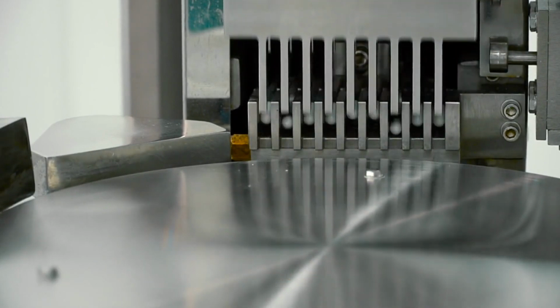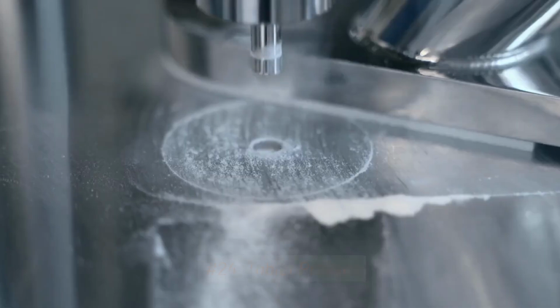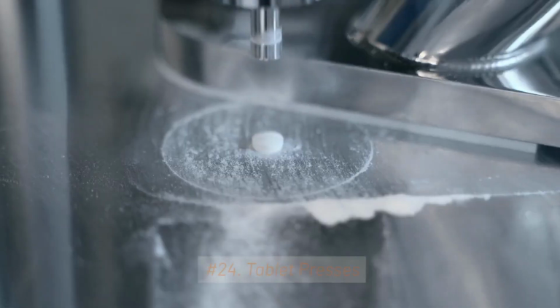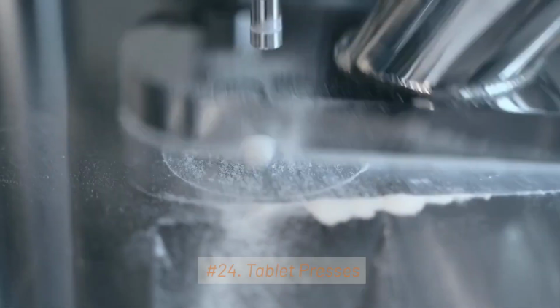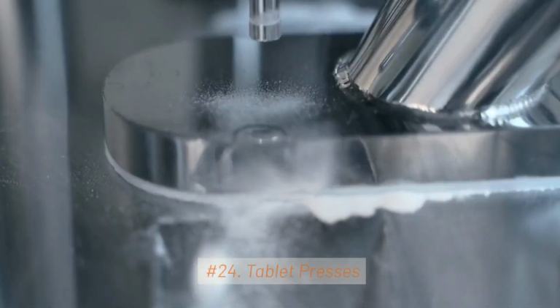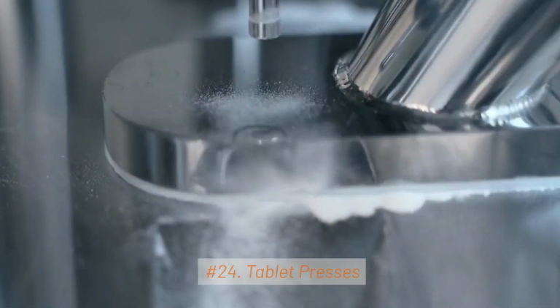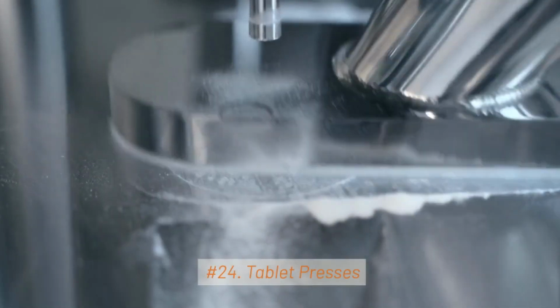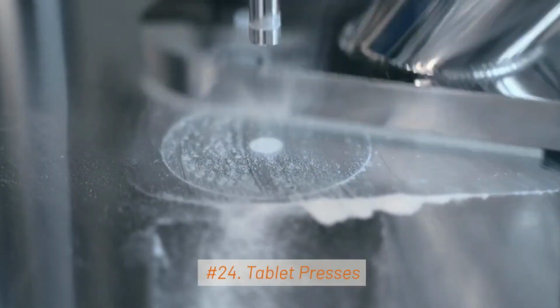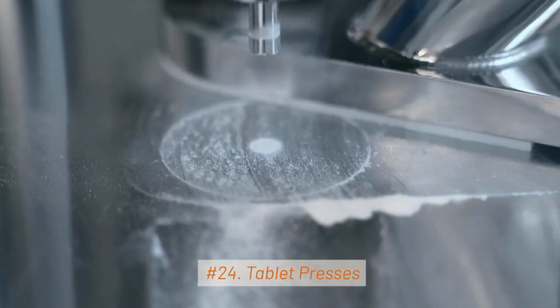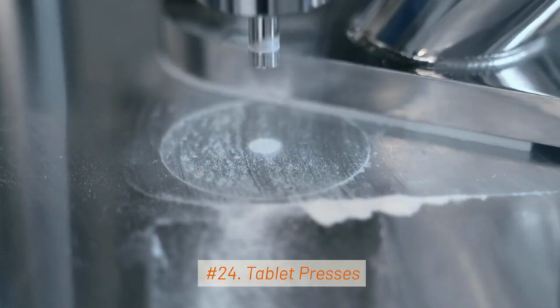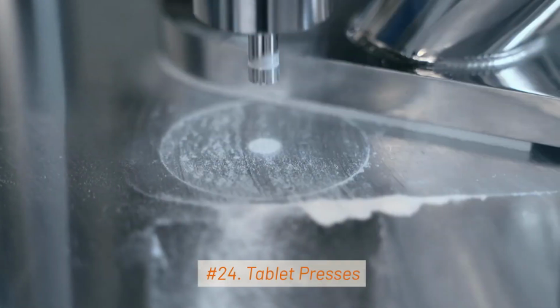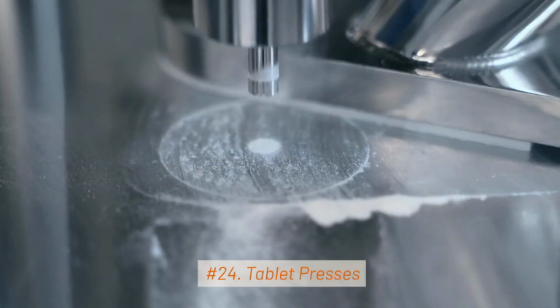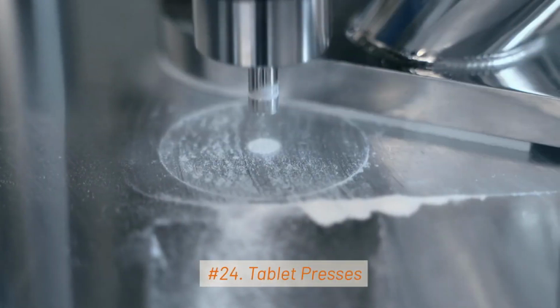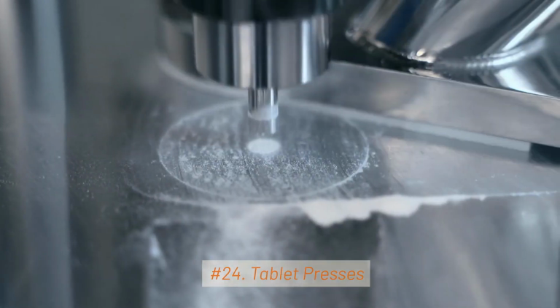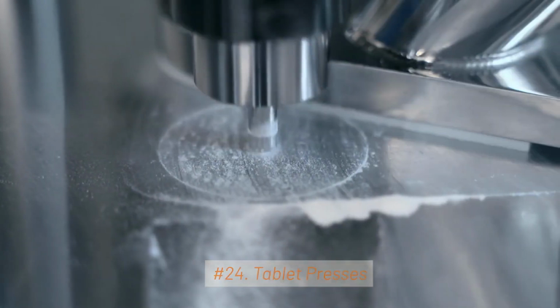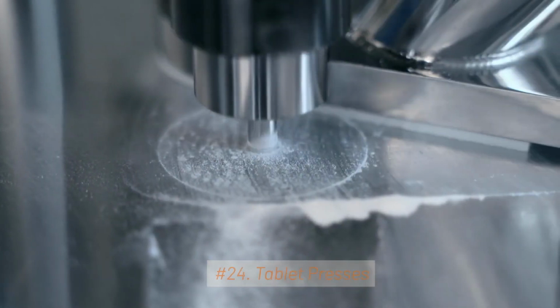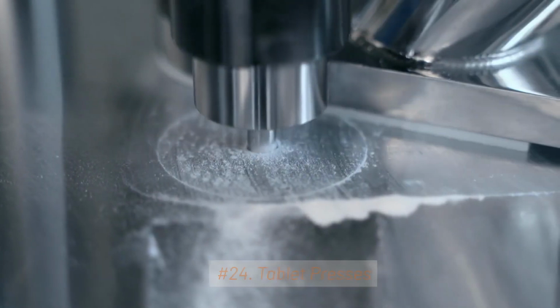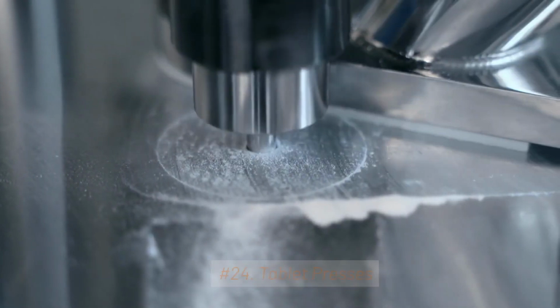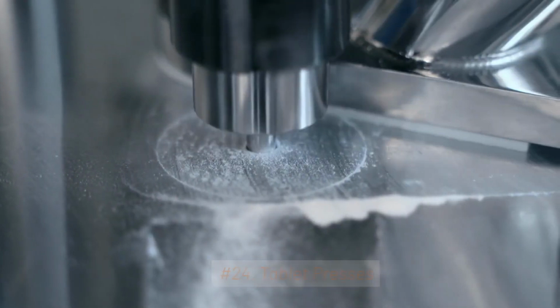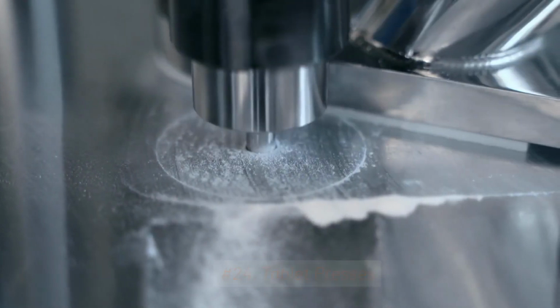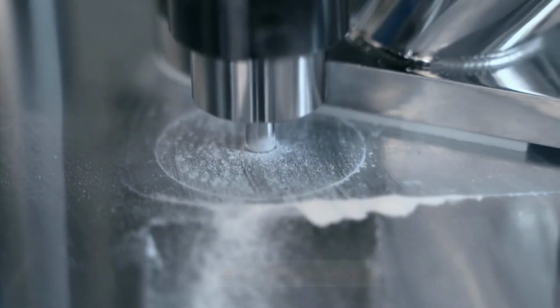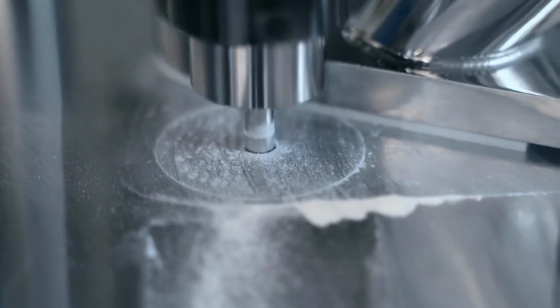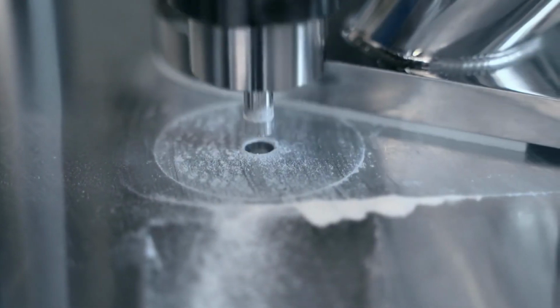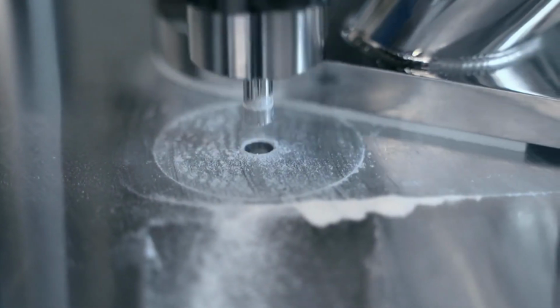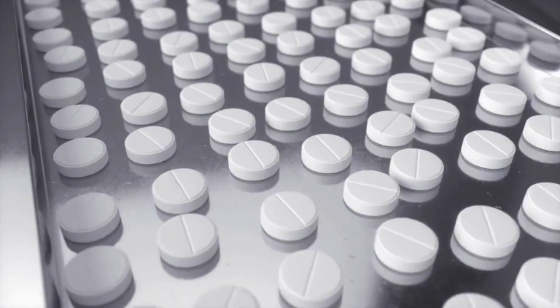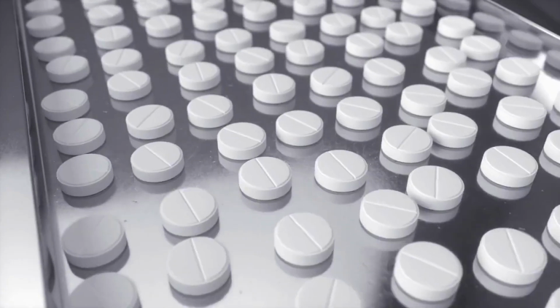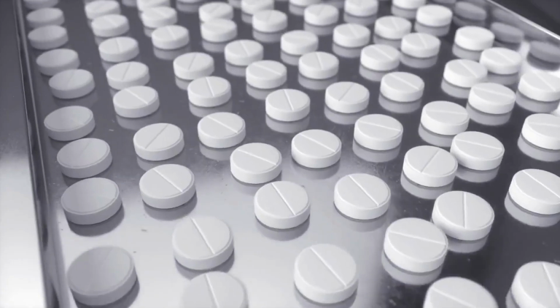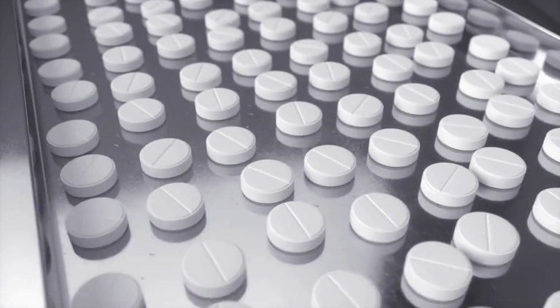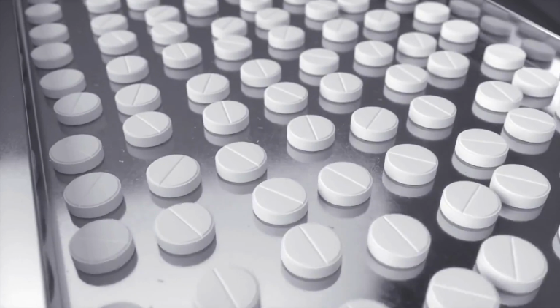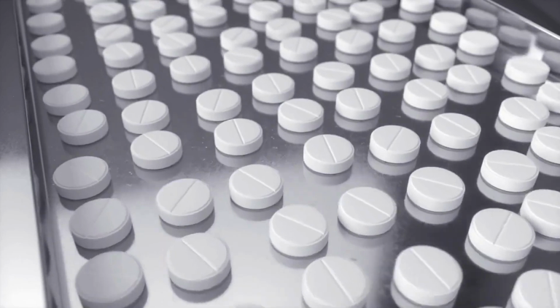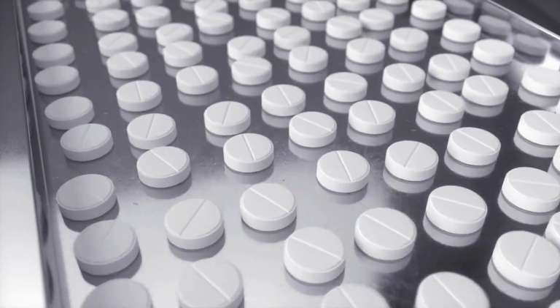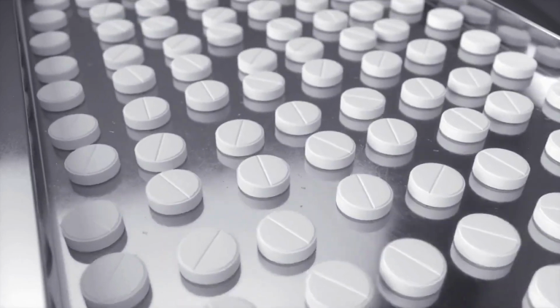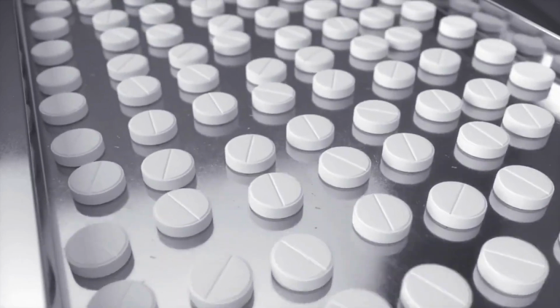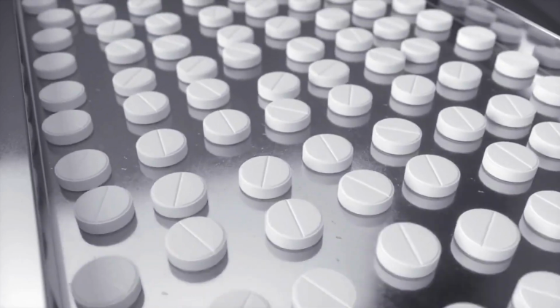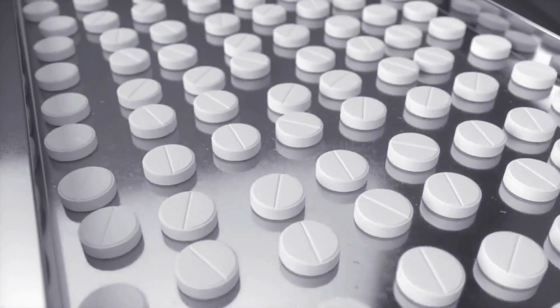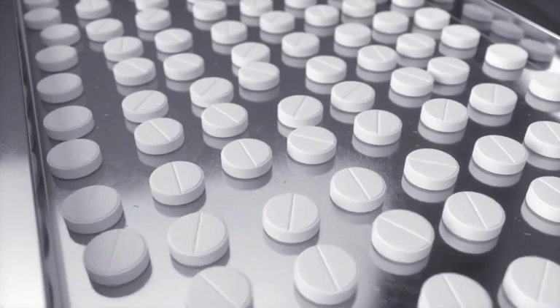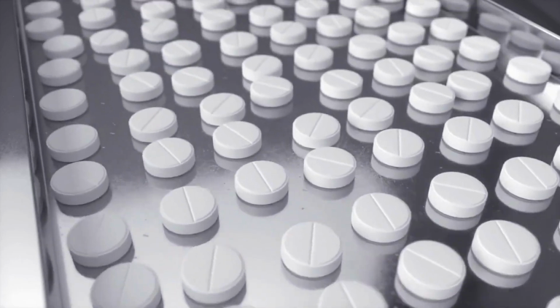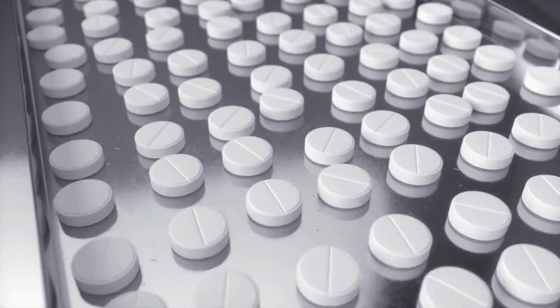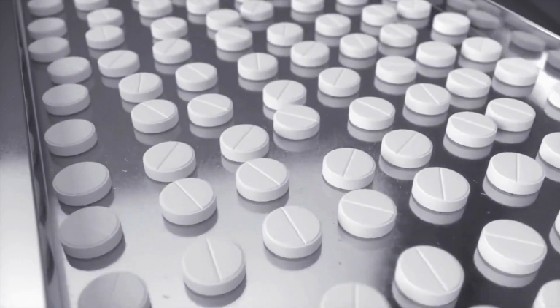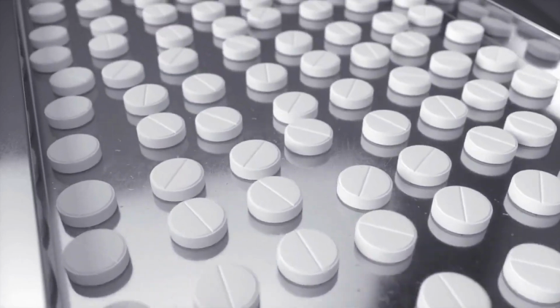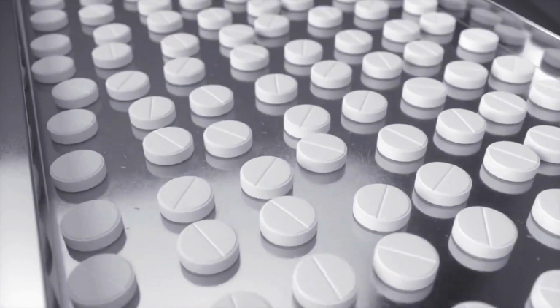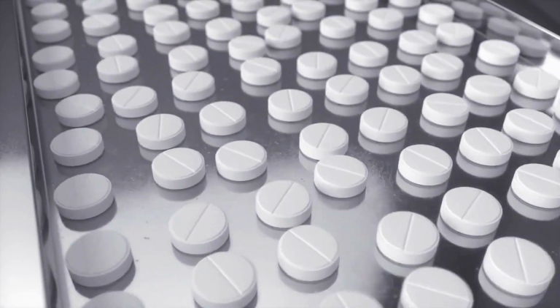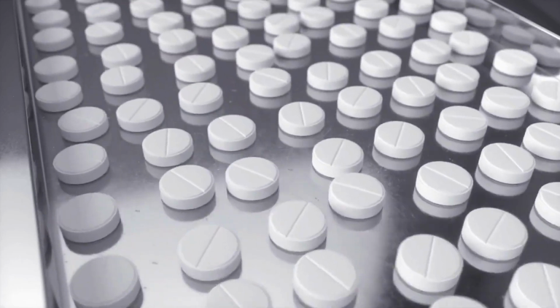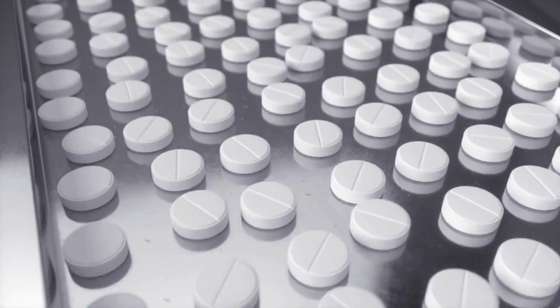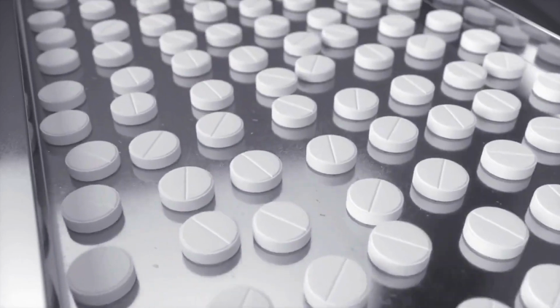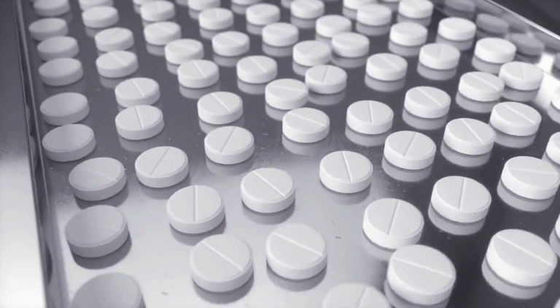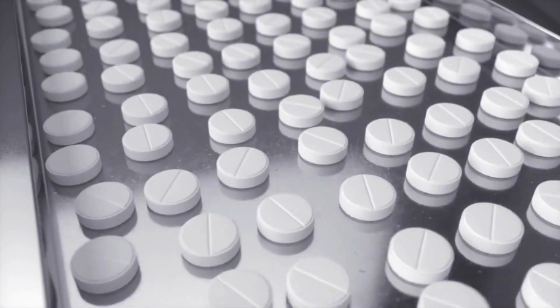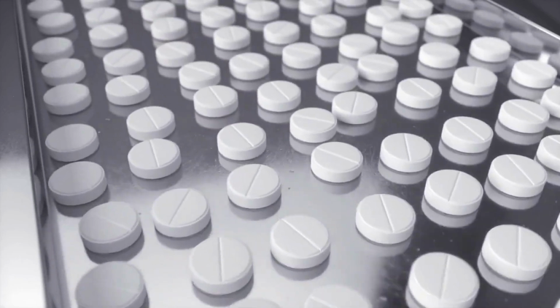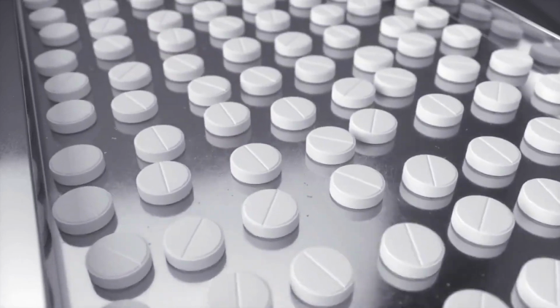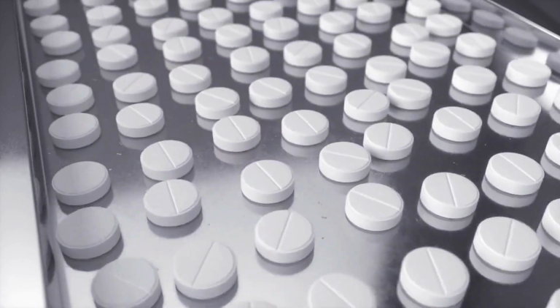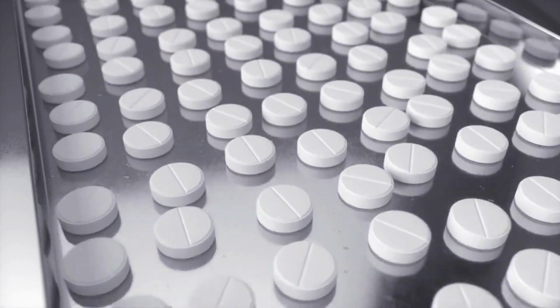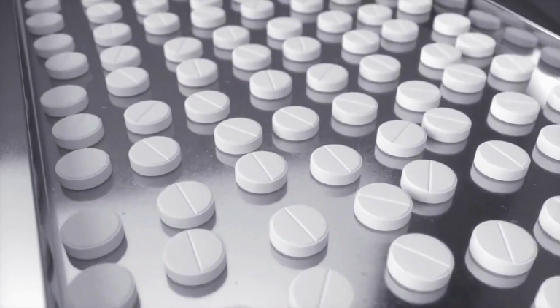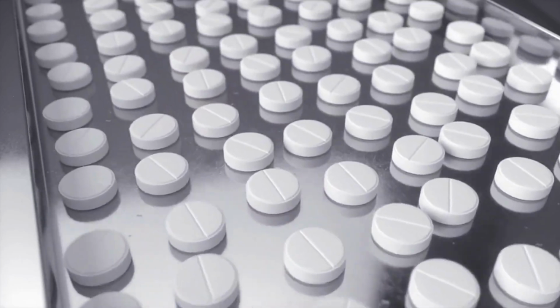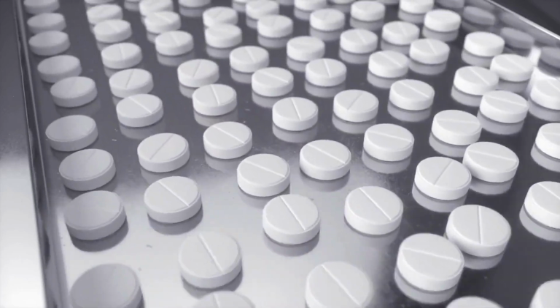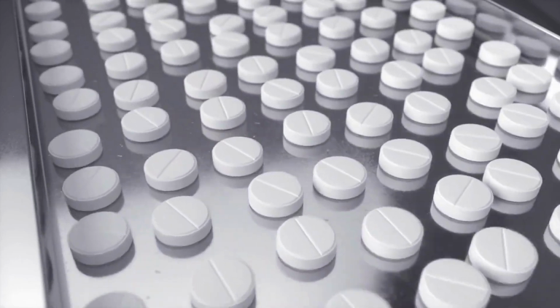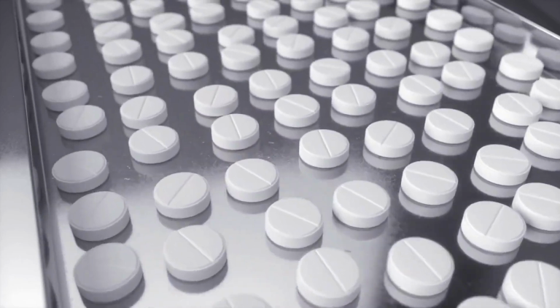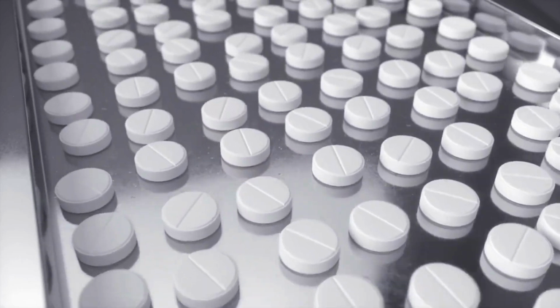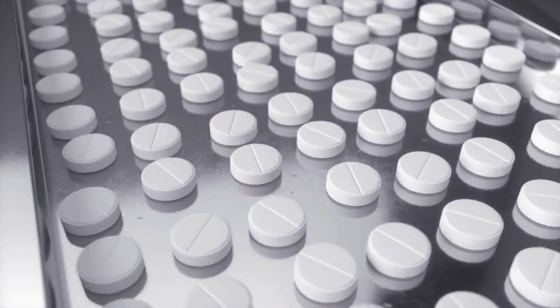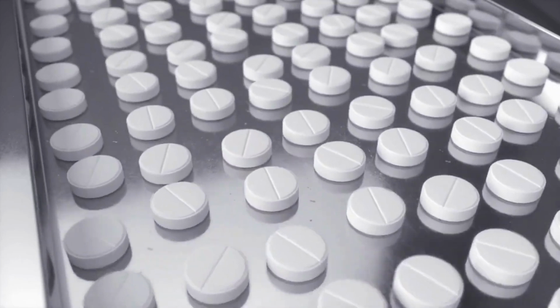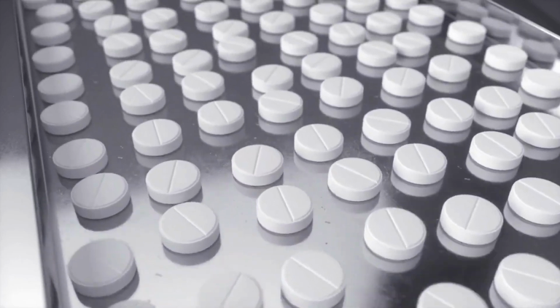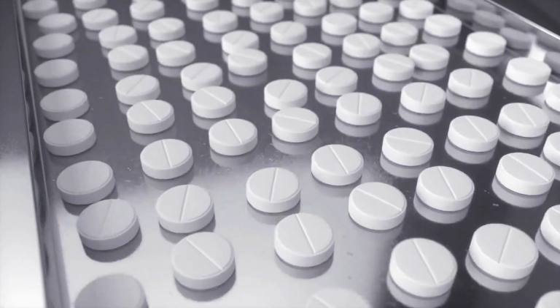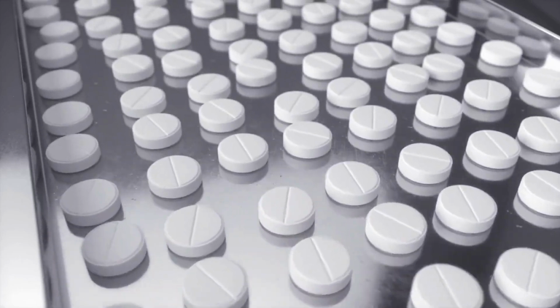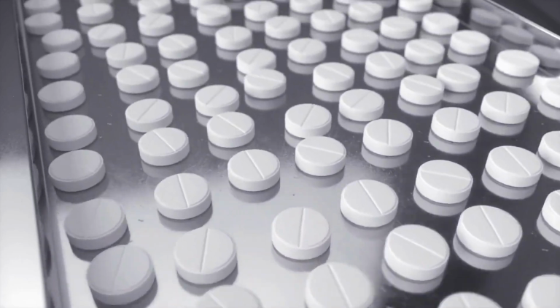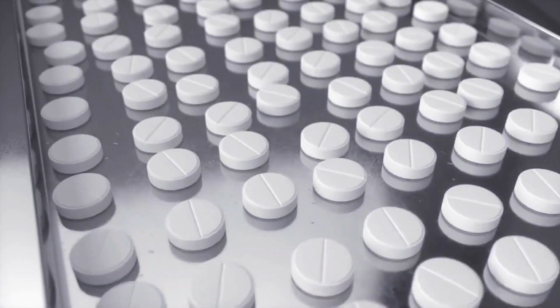24. Tablet Presses. Tablet presses are used to compress powdered pharmaceutical ingredients into tablets or pills.